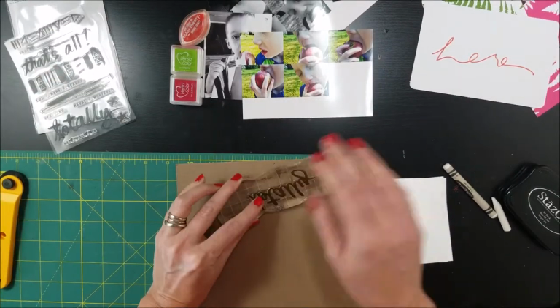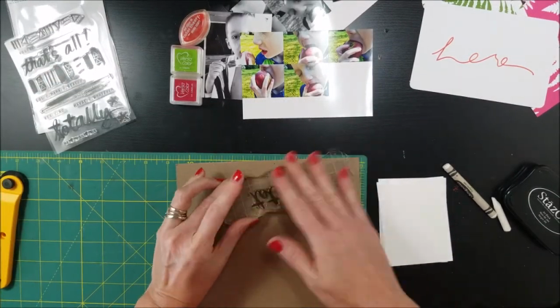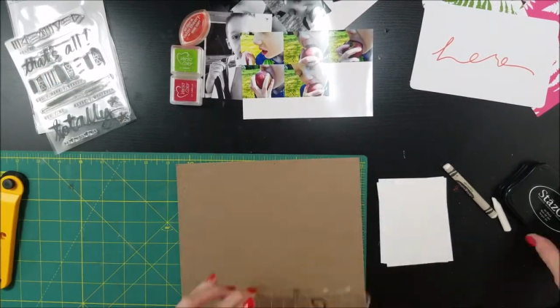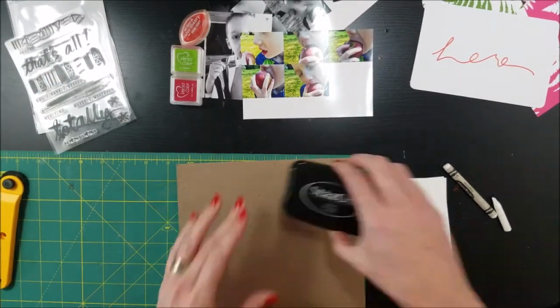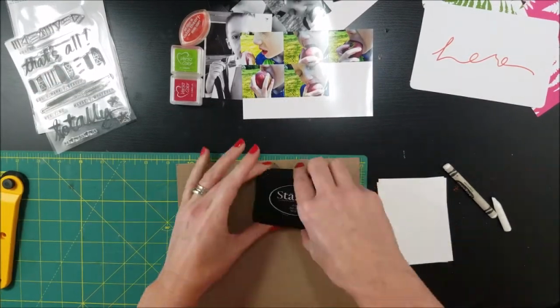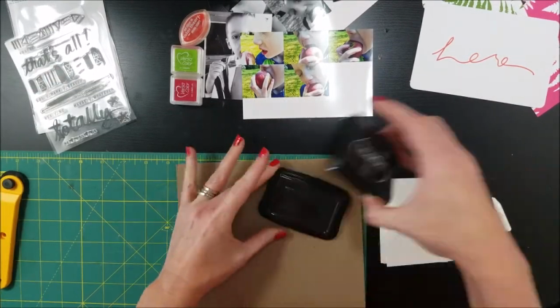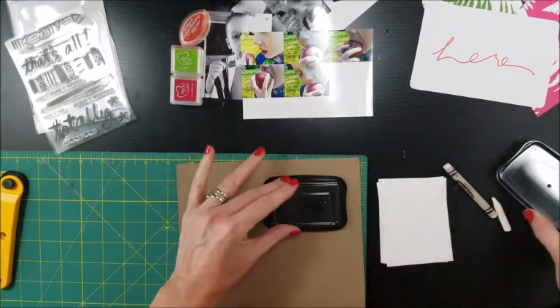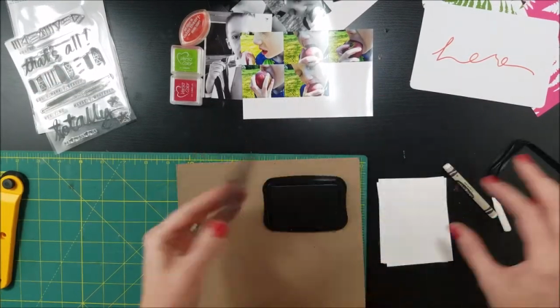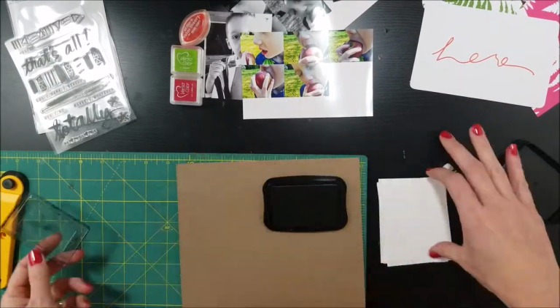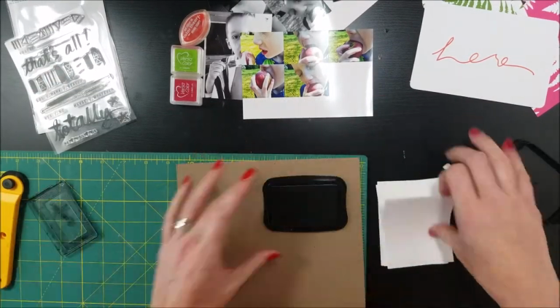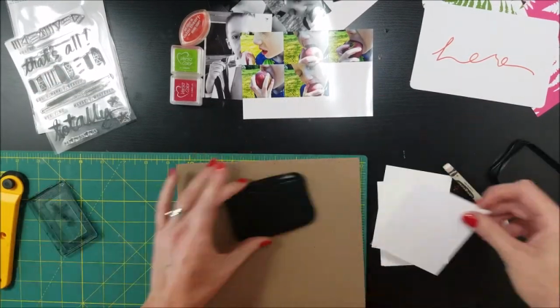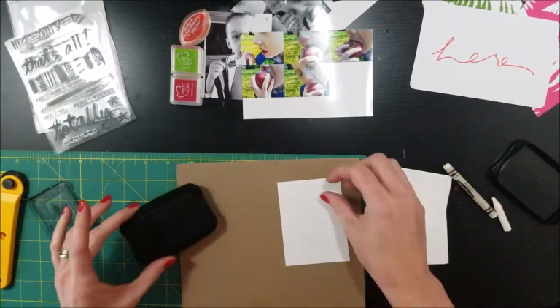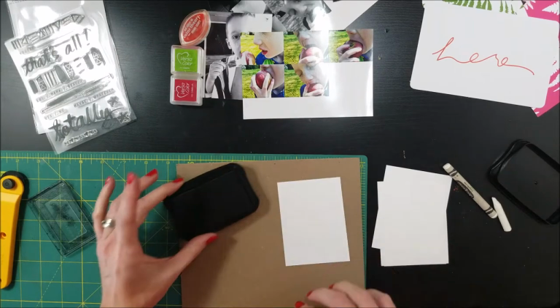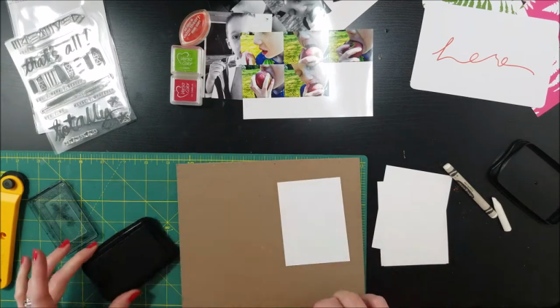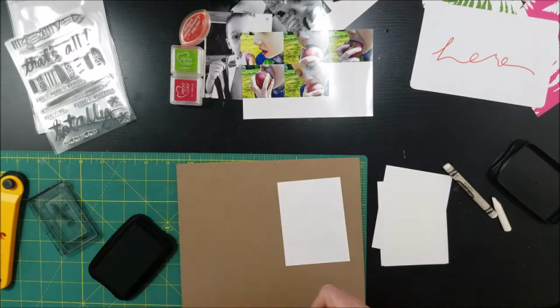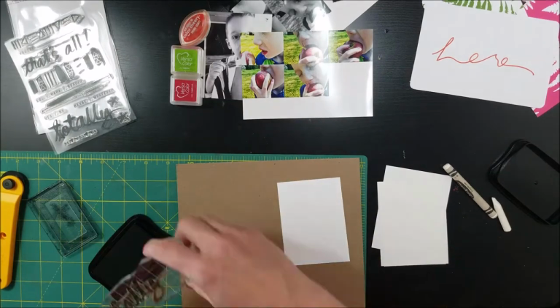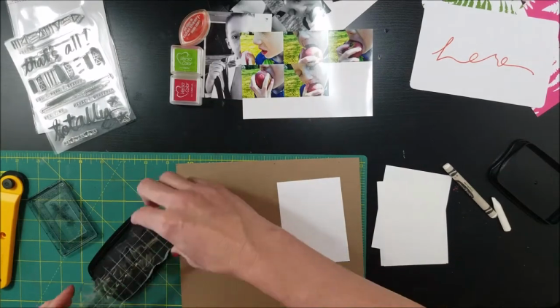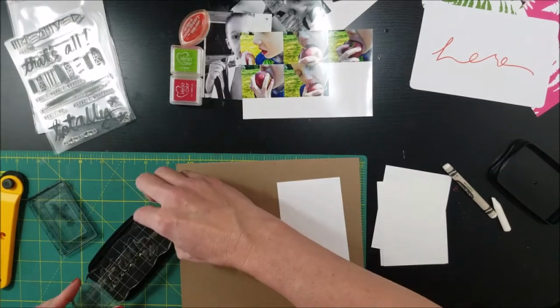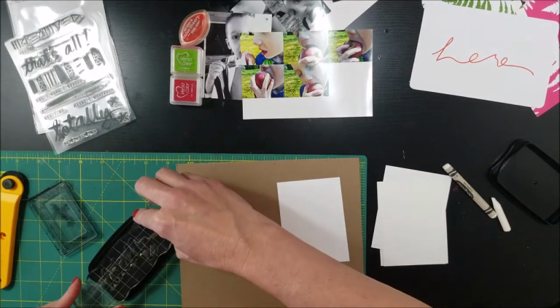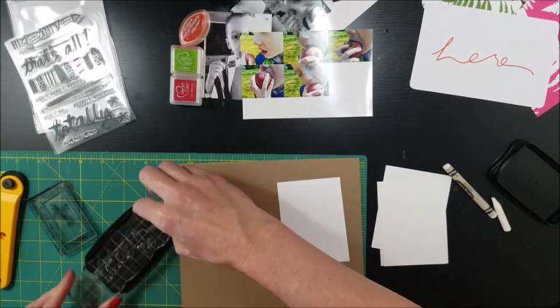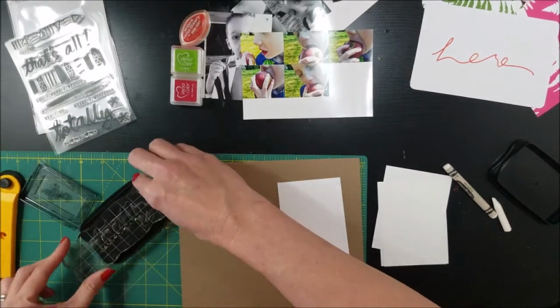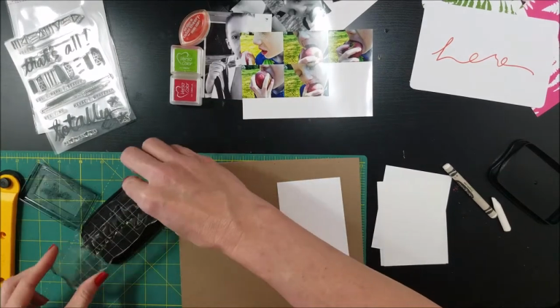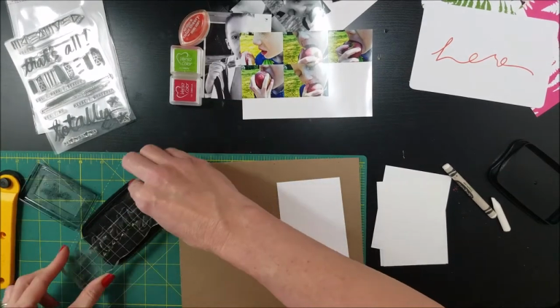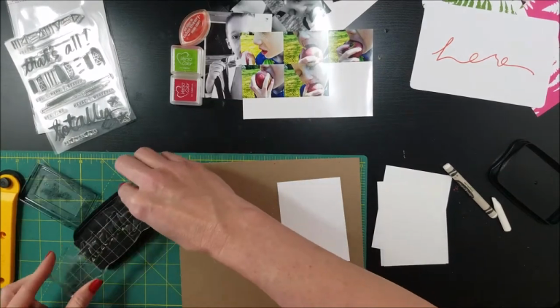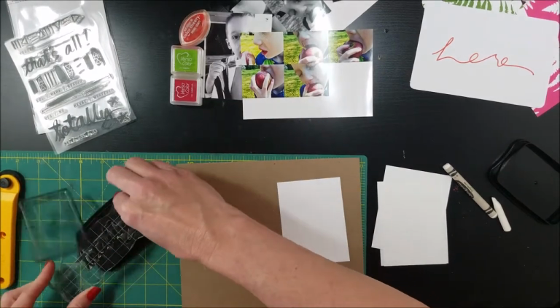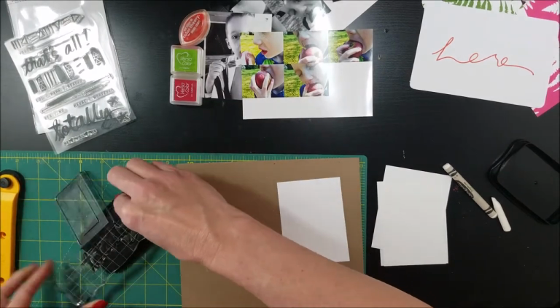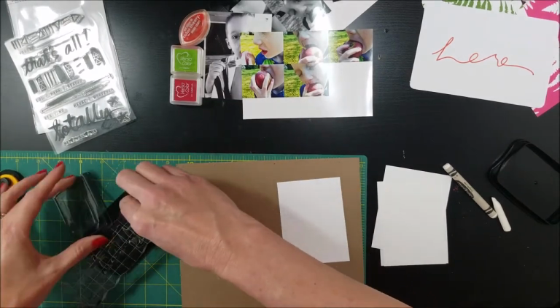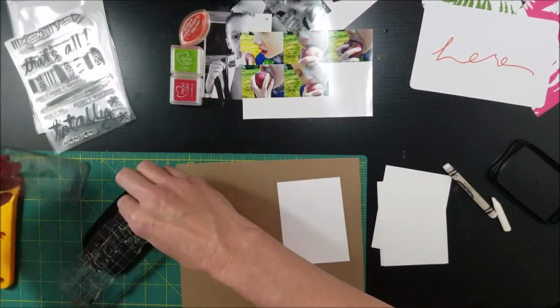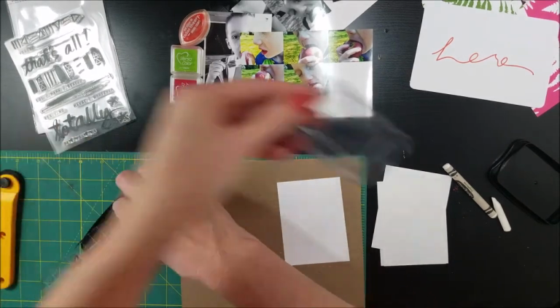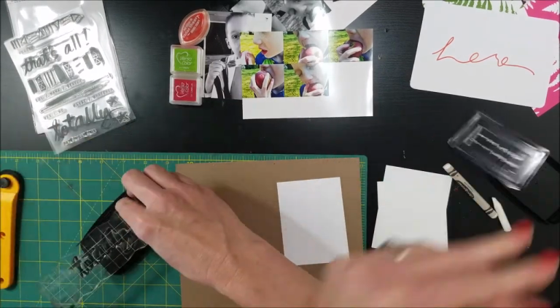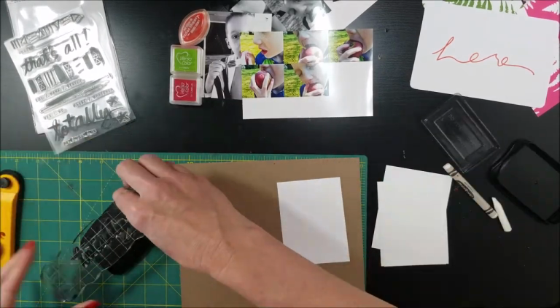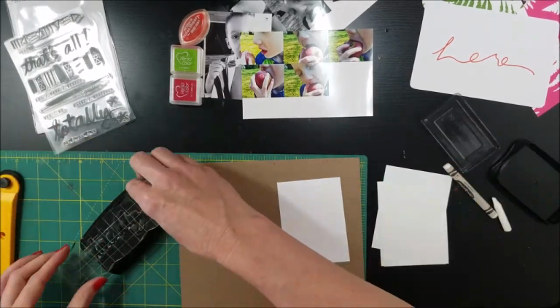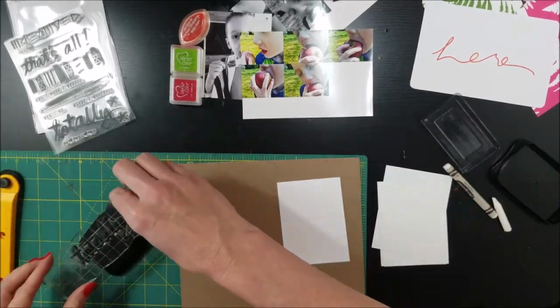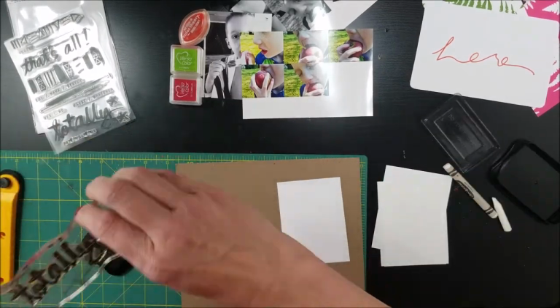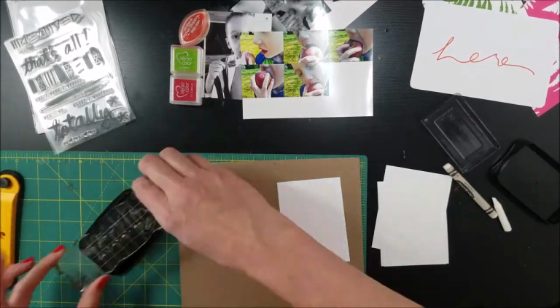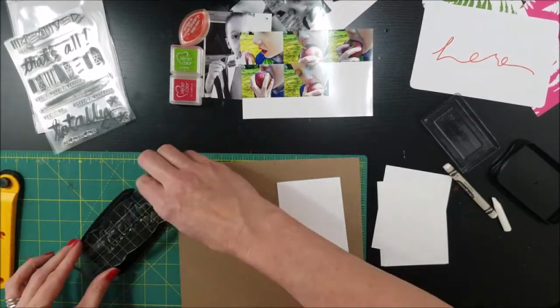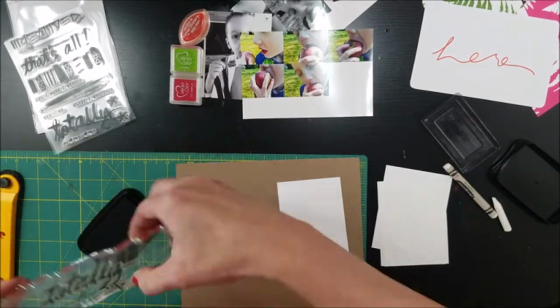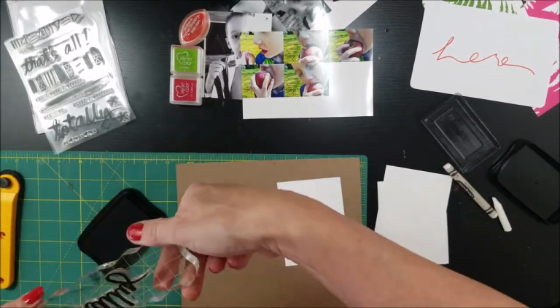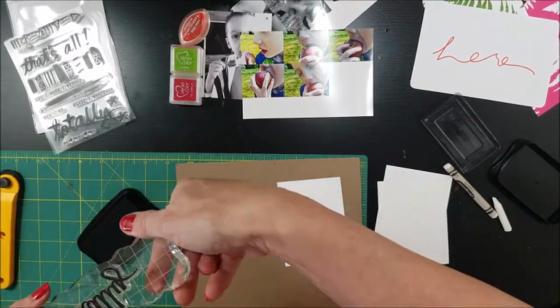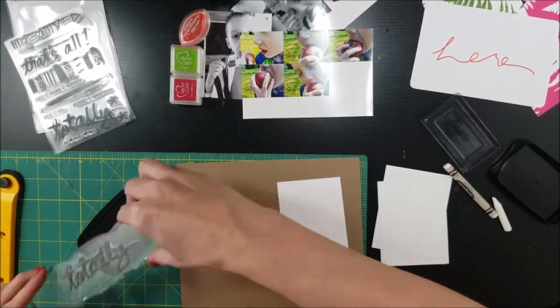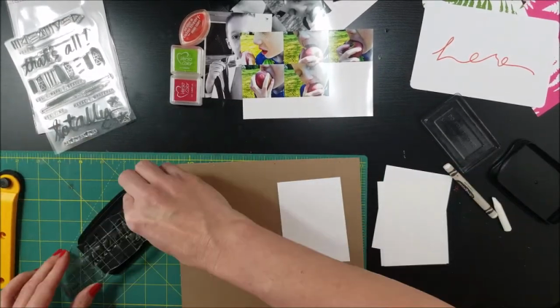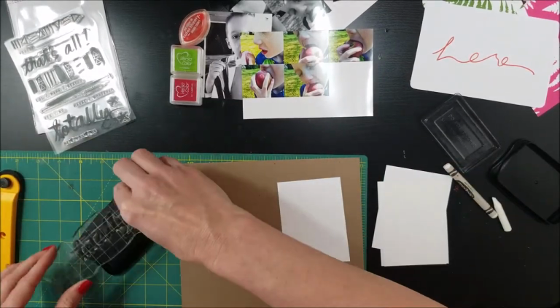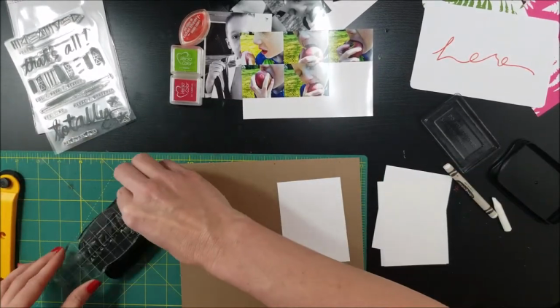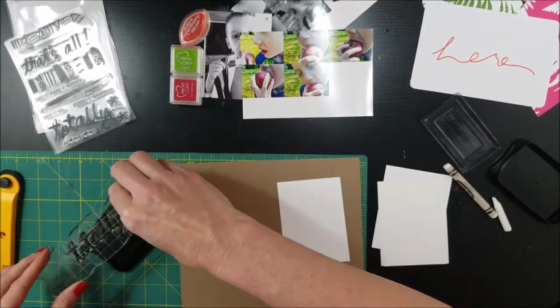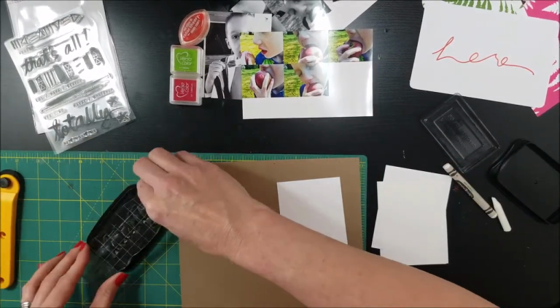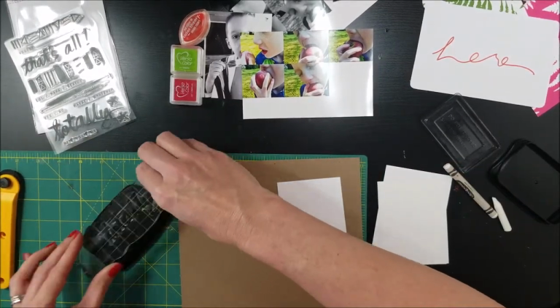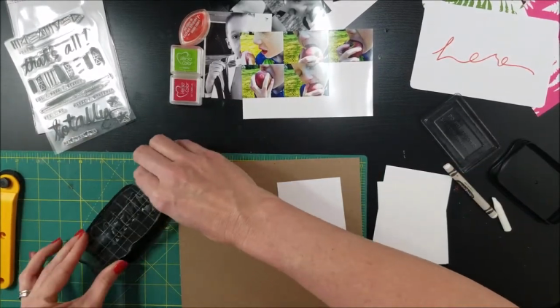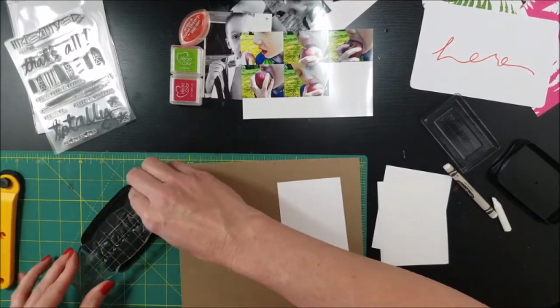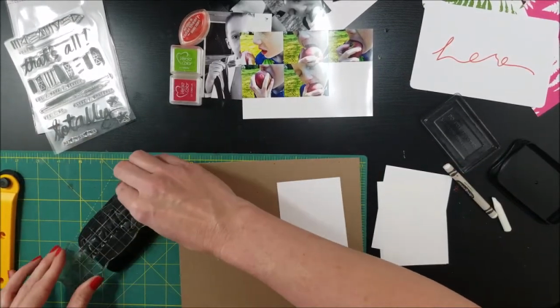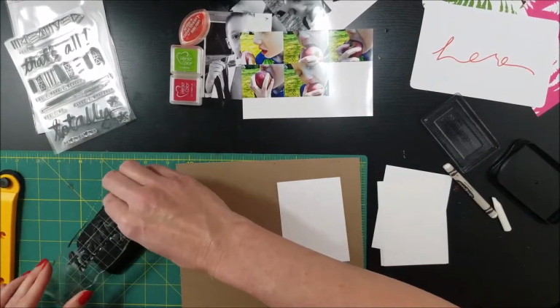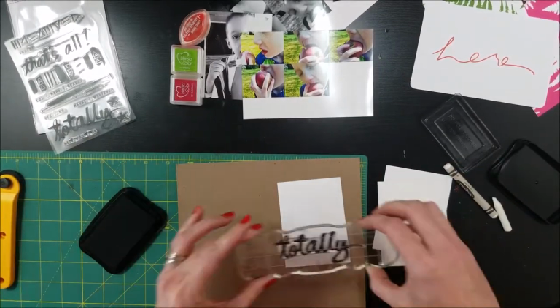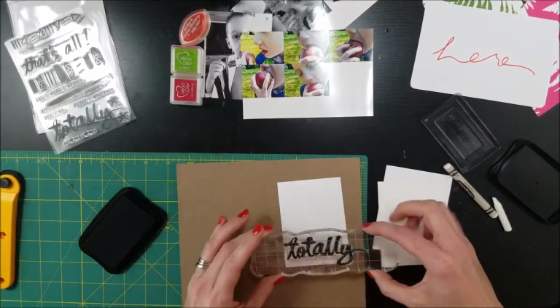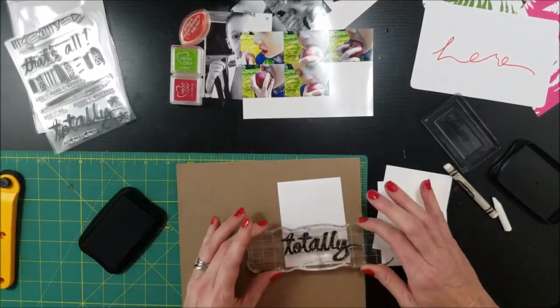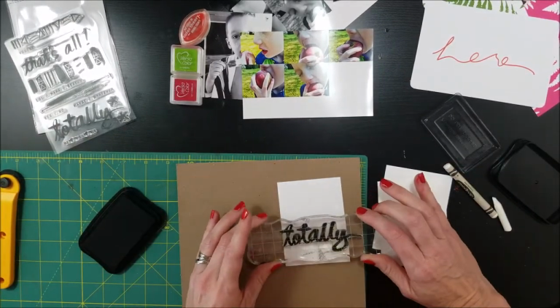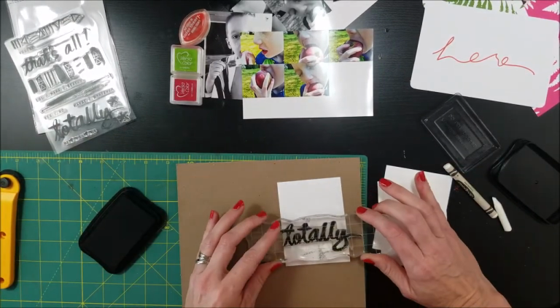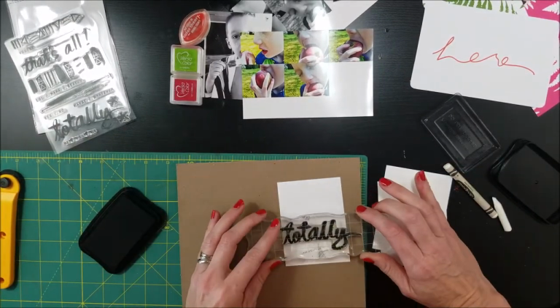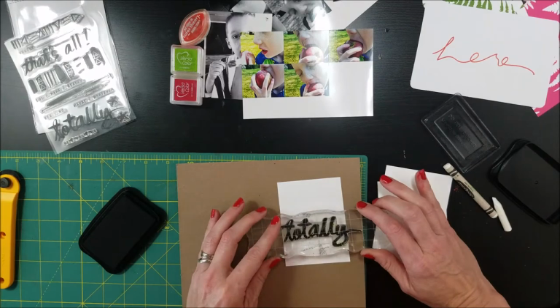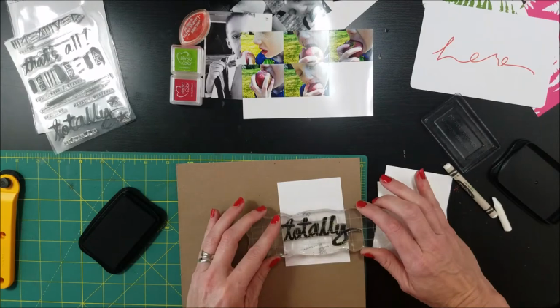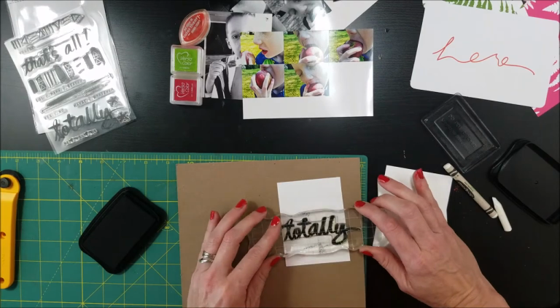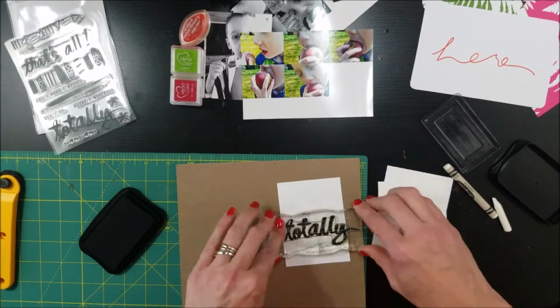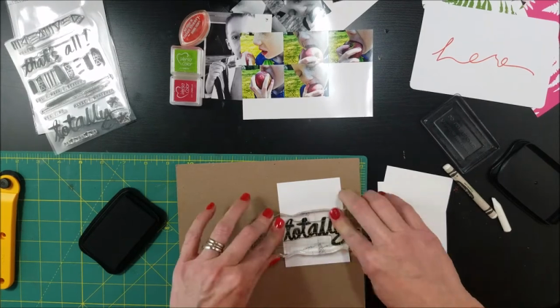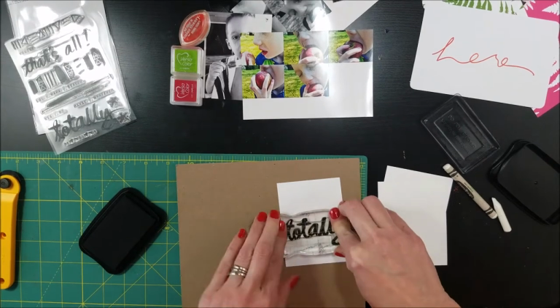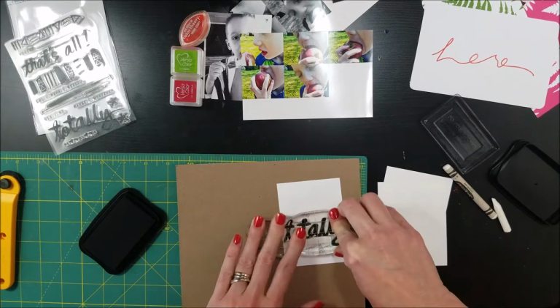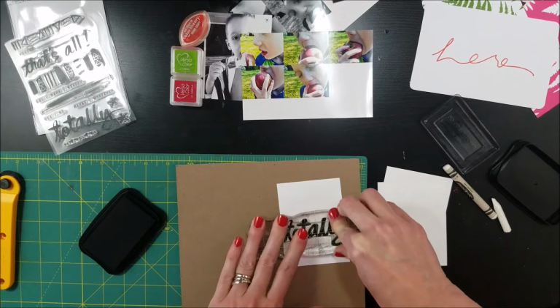Hello, welcome to the Click Kits and Precious Remembrance Blog Hop. I'm here to do a quick tutorial on how to do crayon resist.